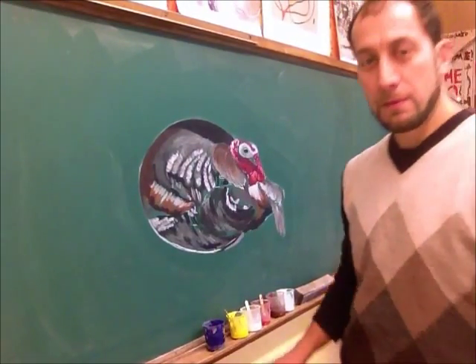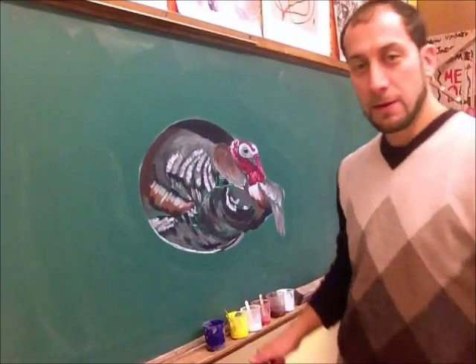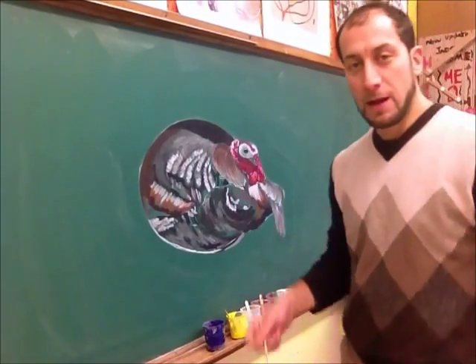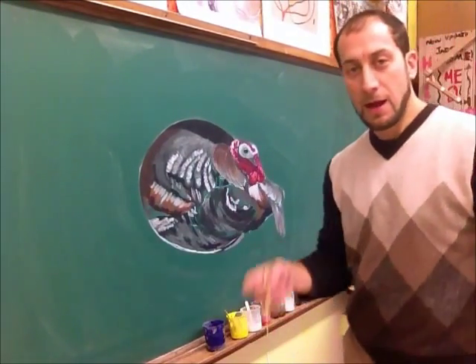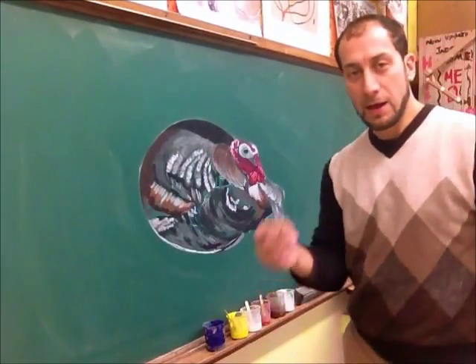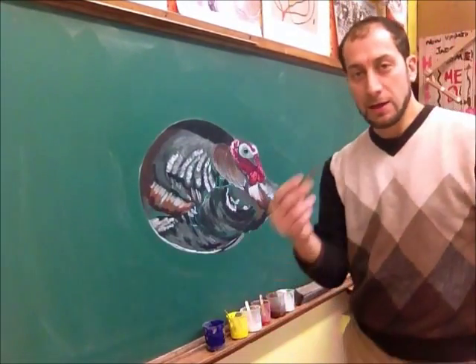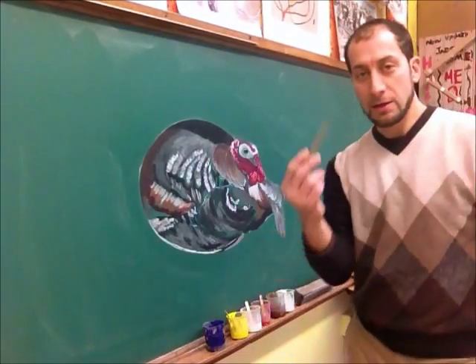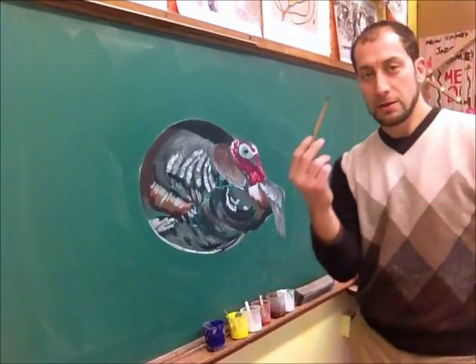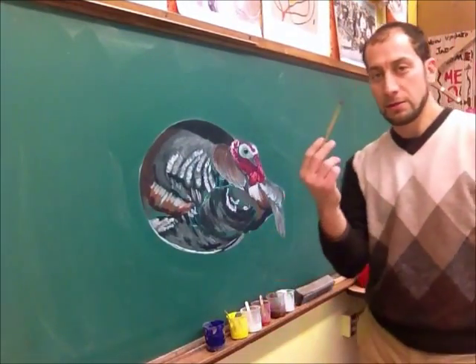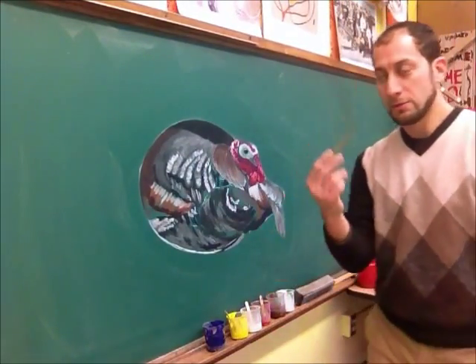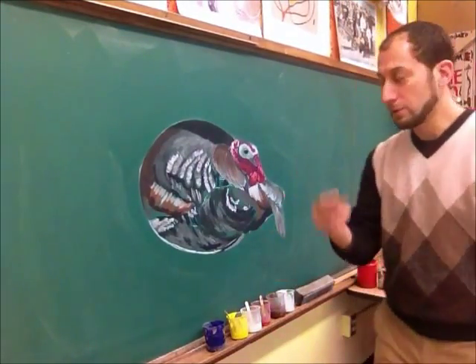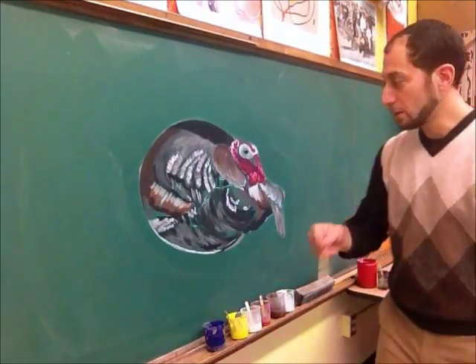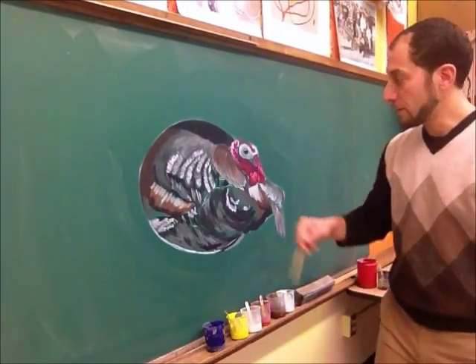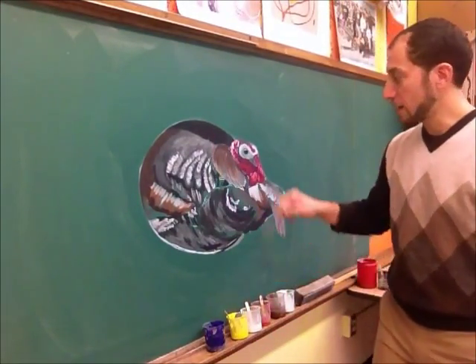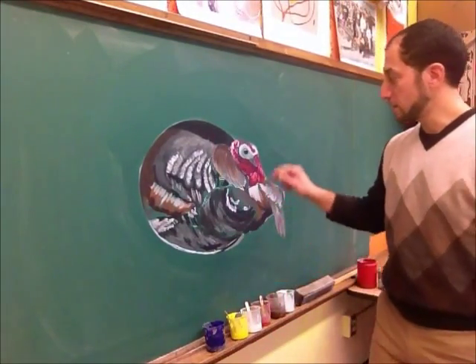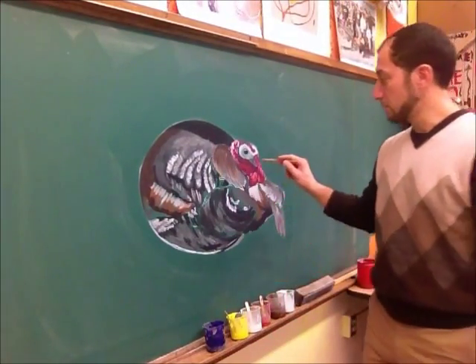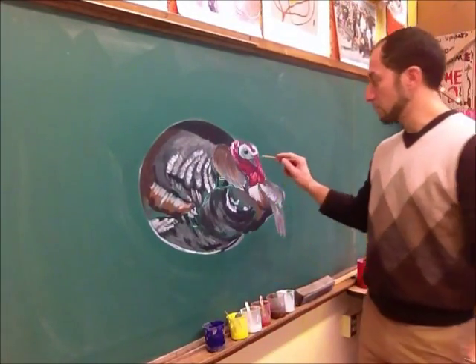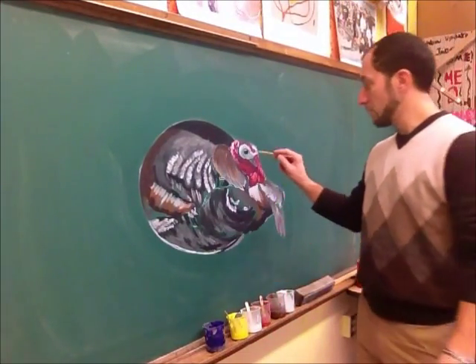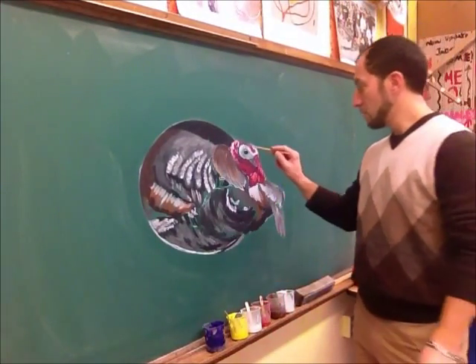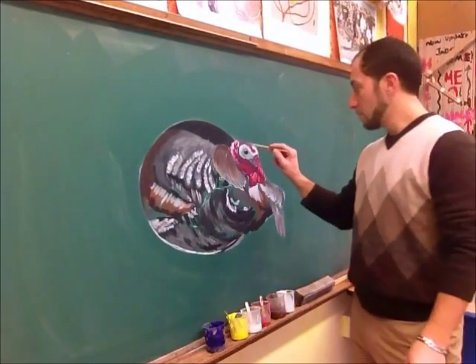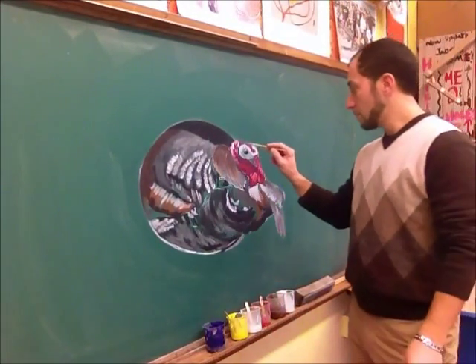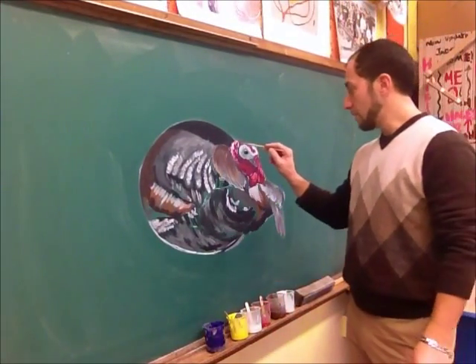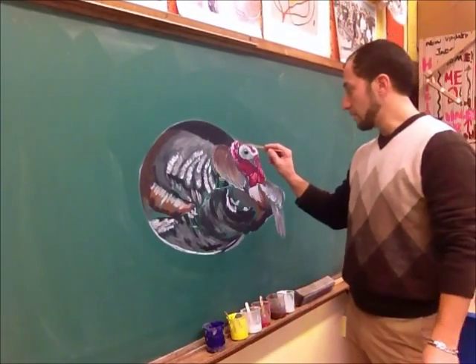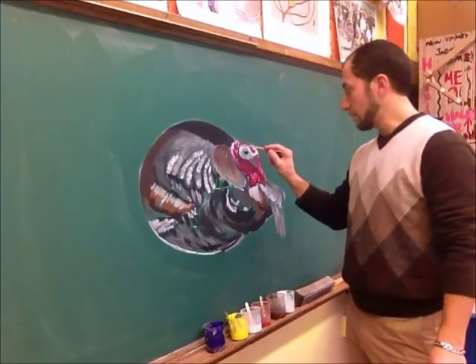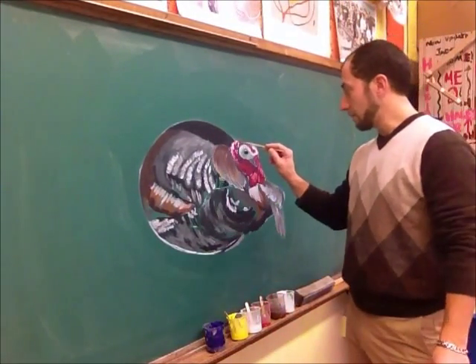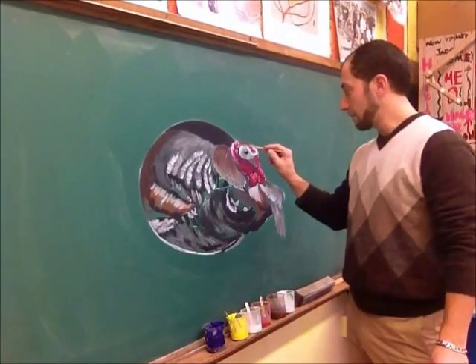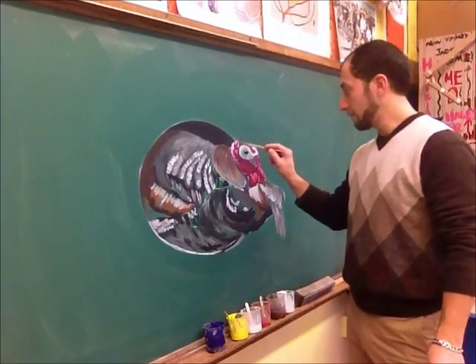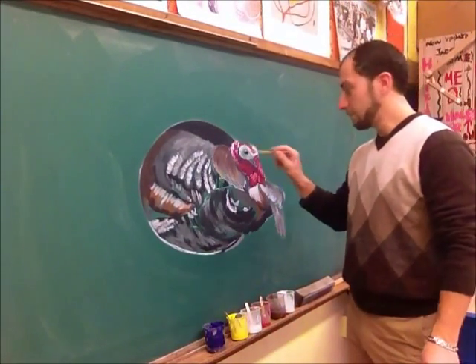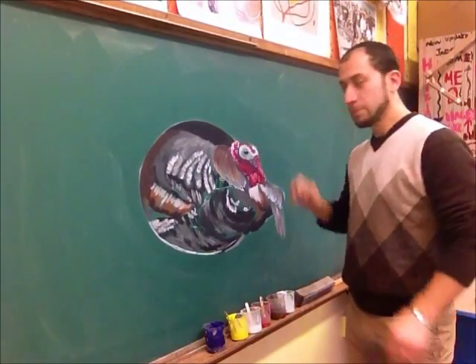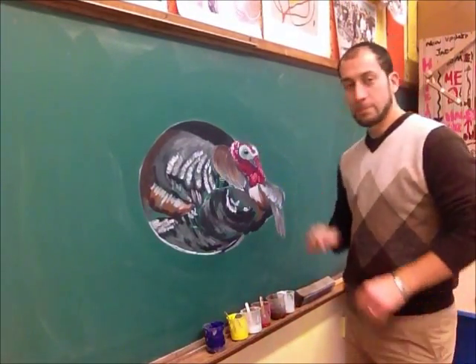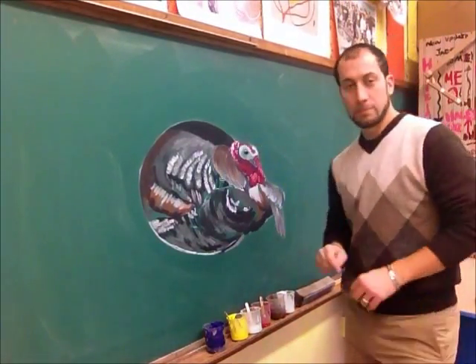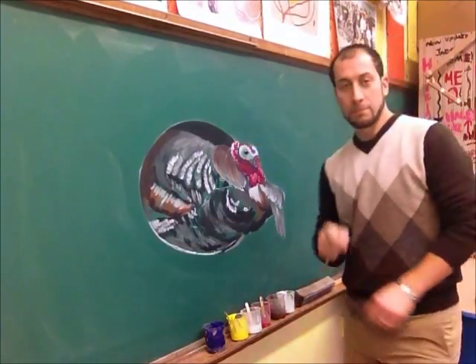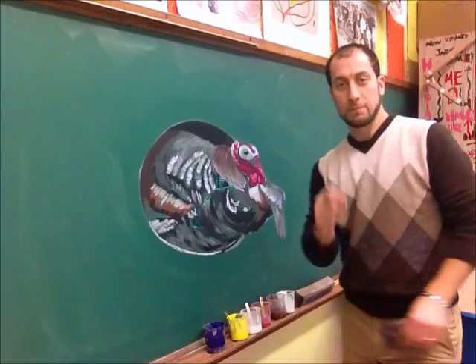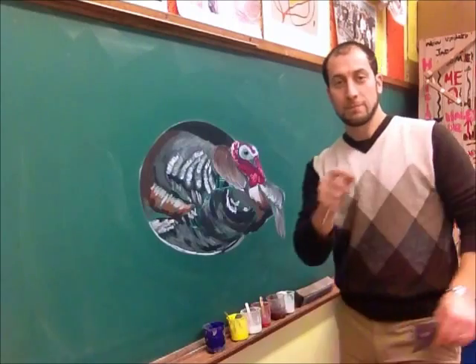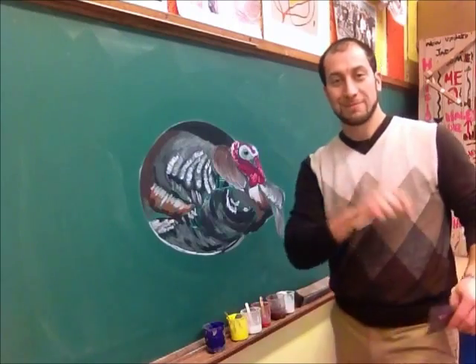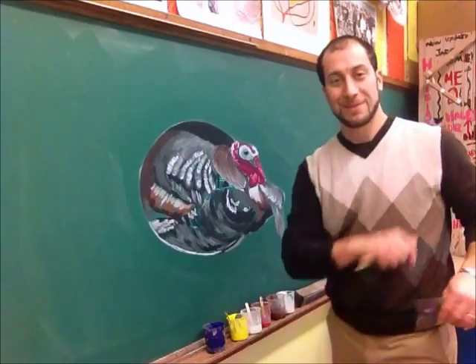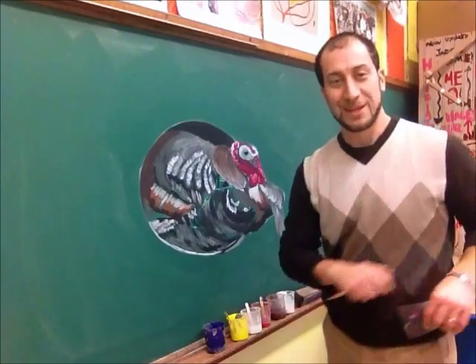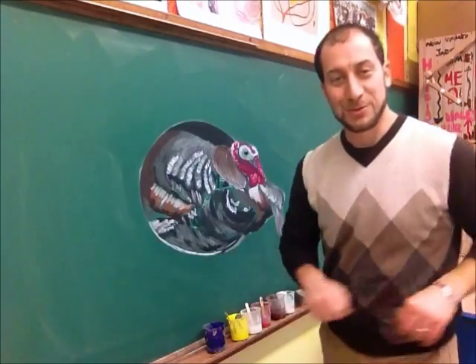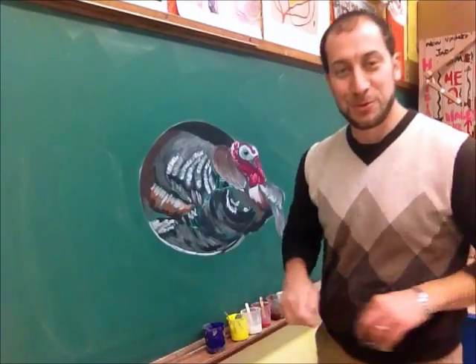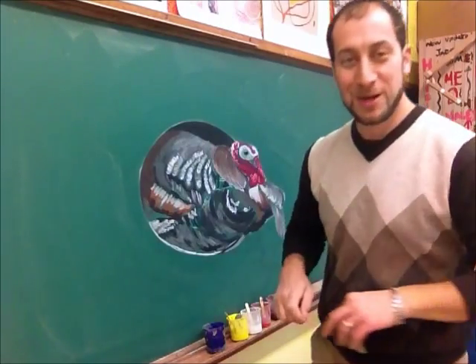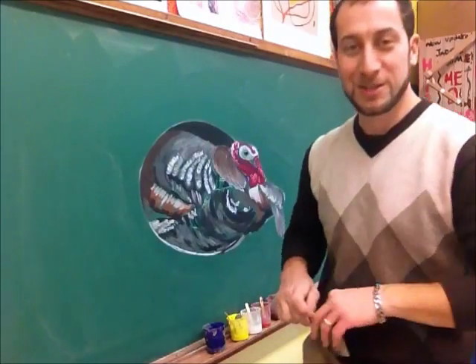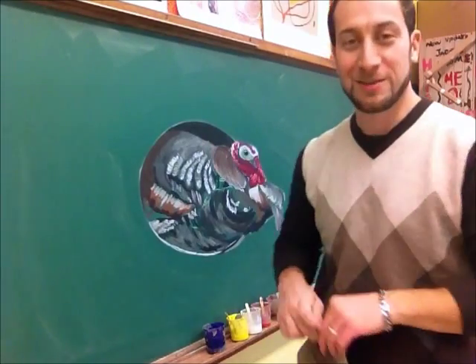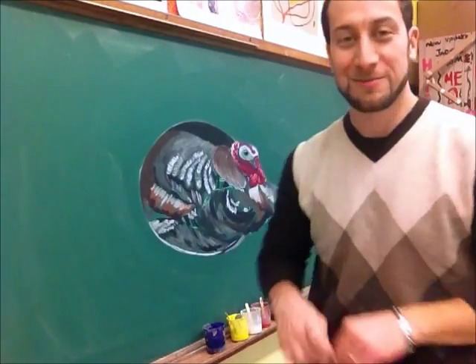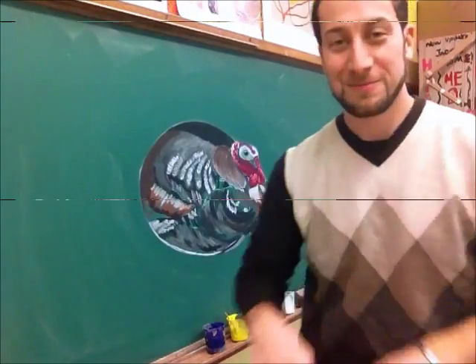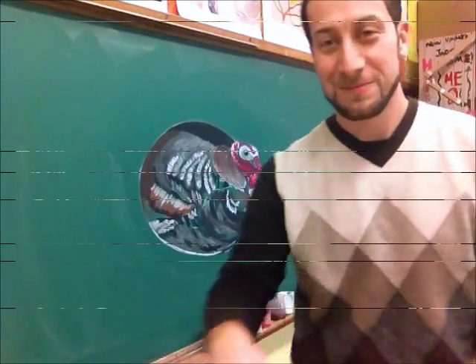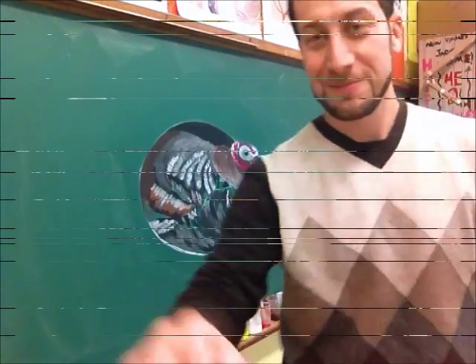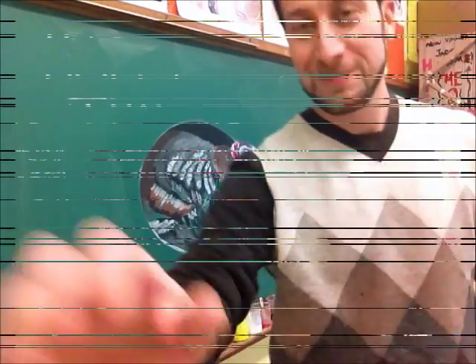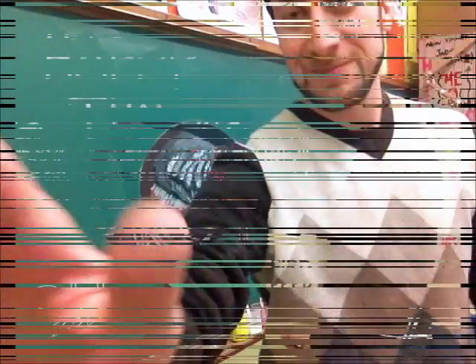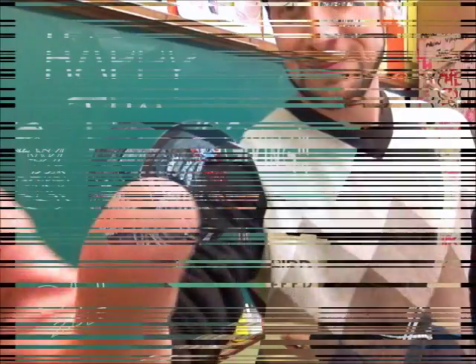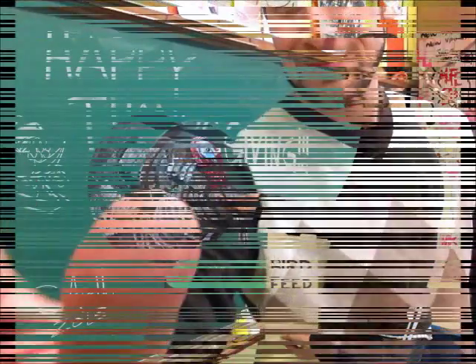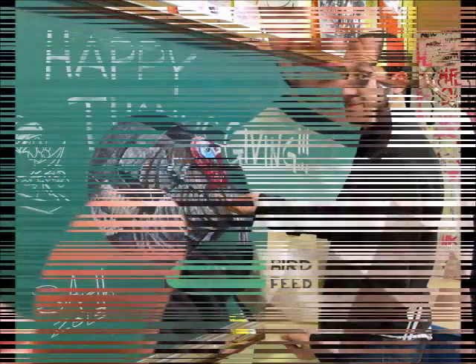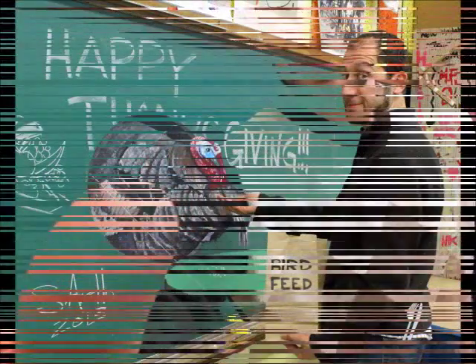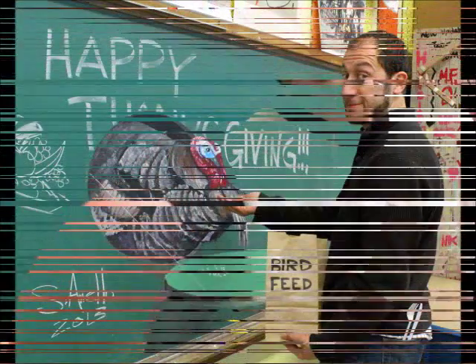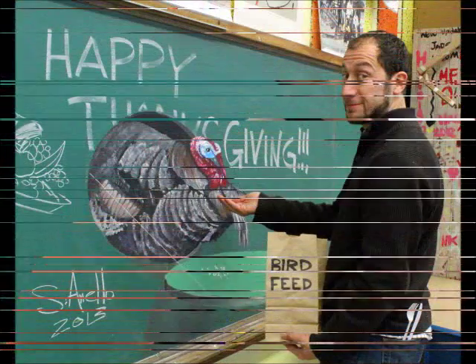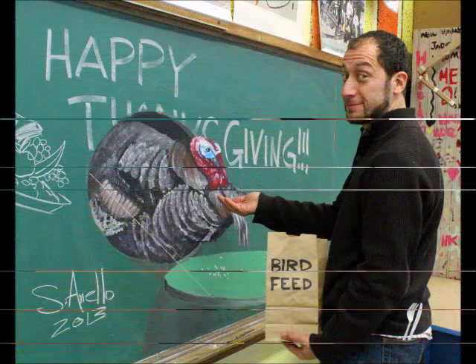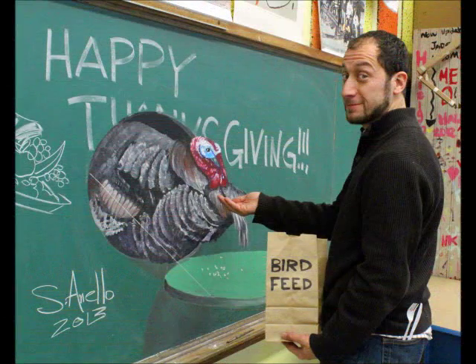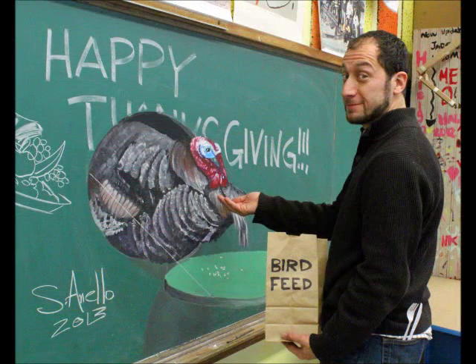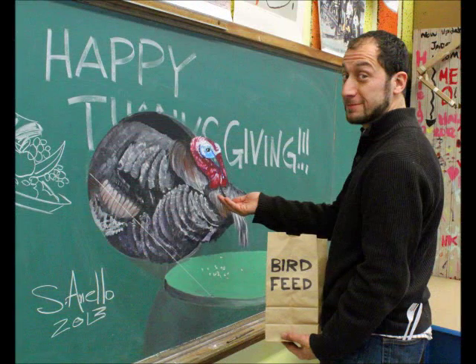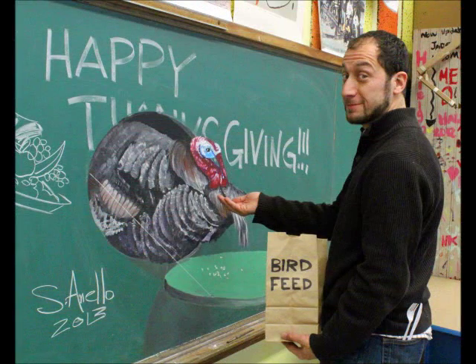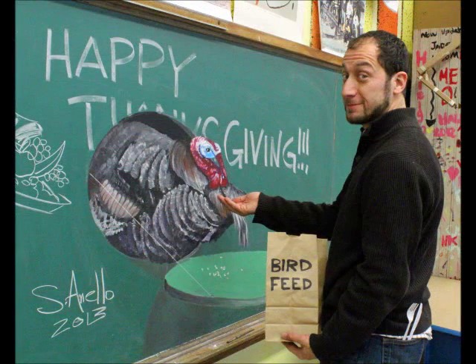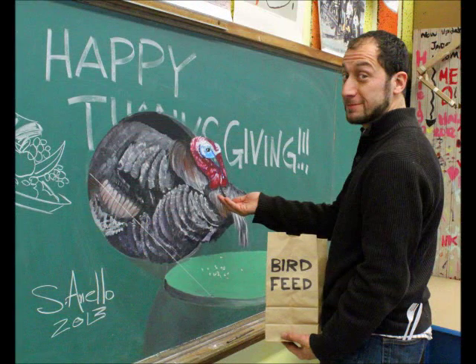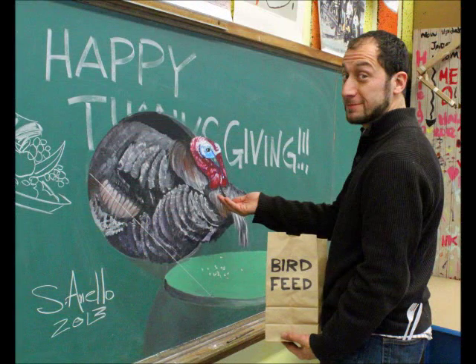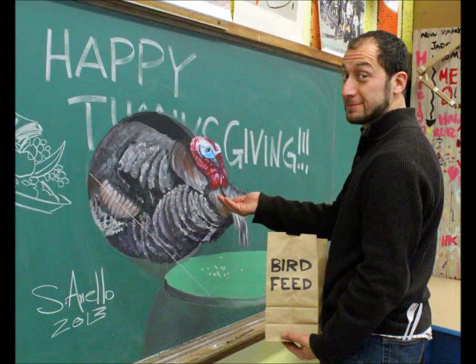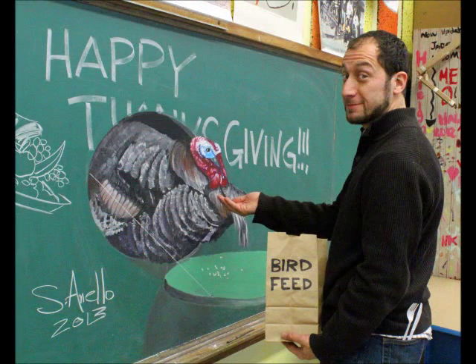And I will get back to you. Thank you. Thanks for watching. Bye.